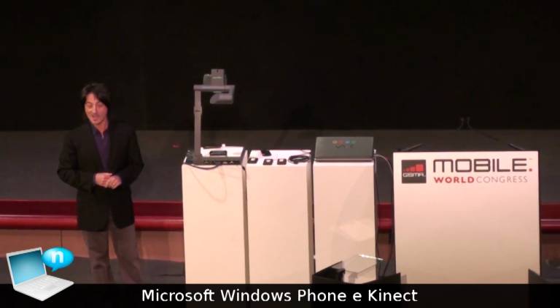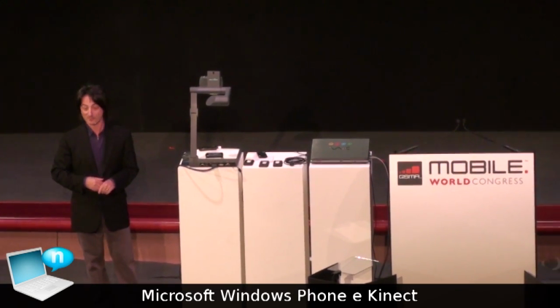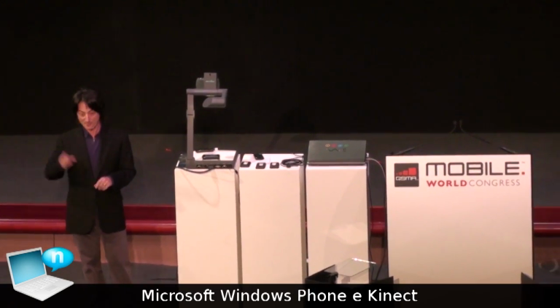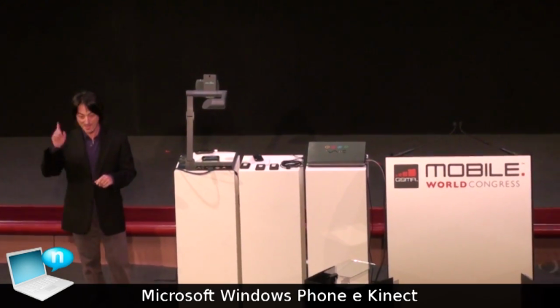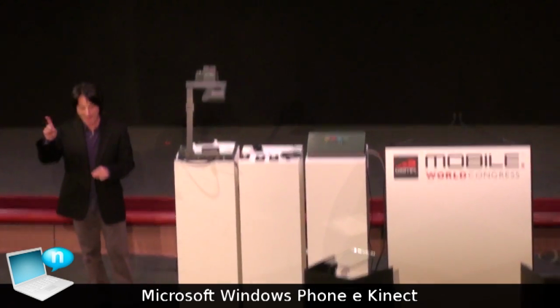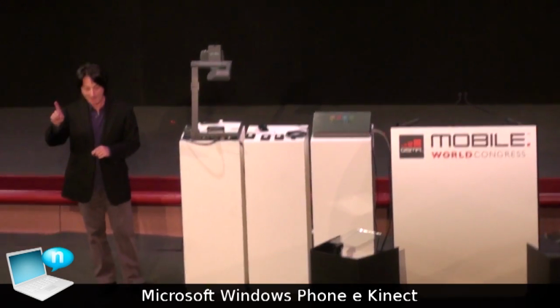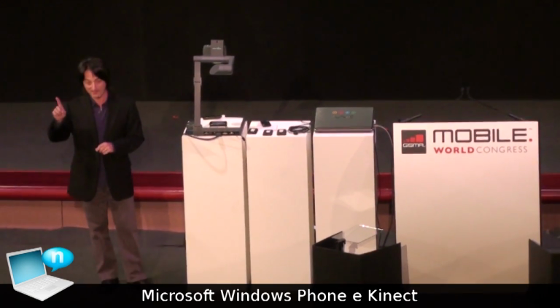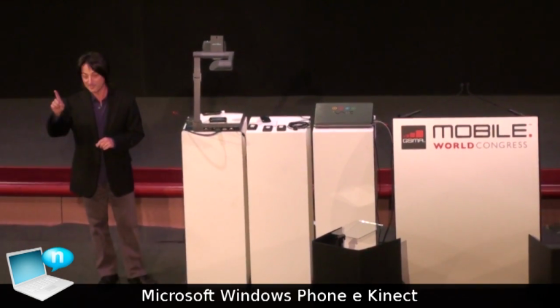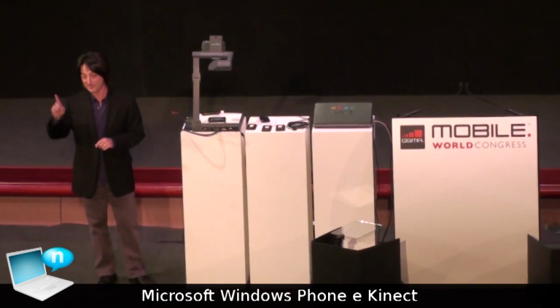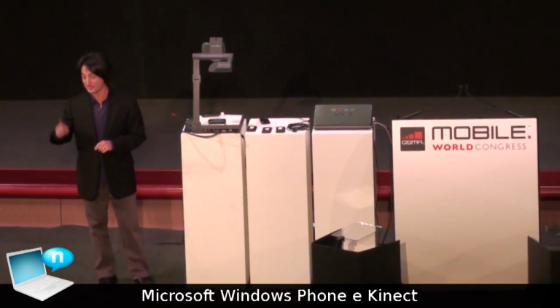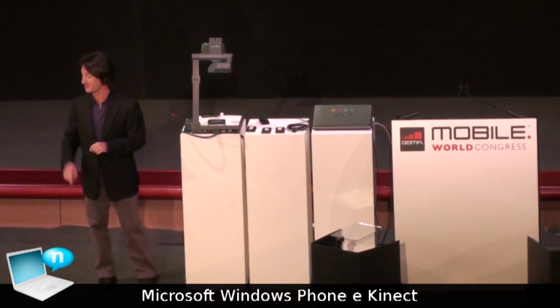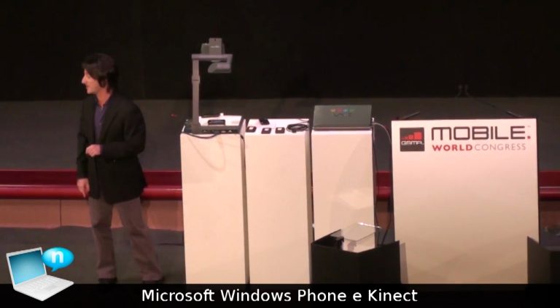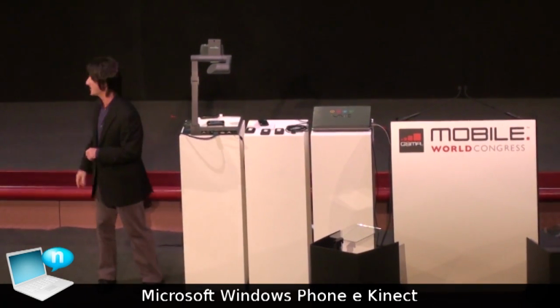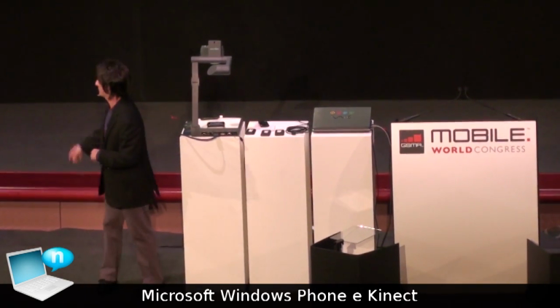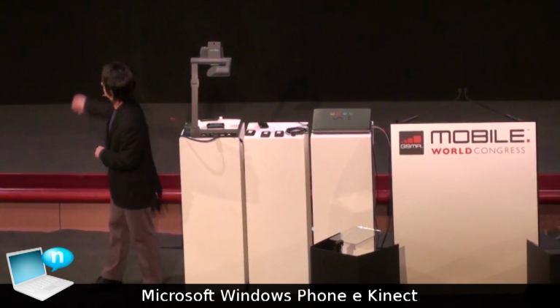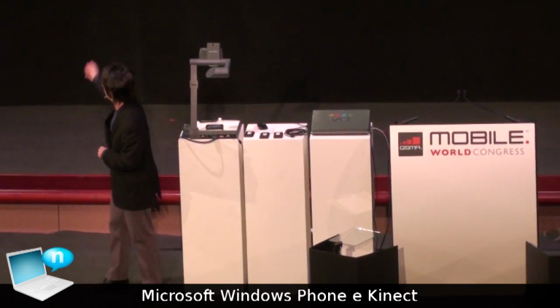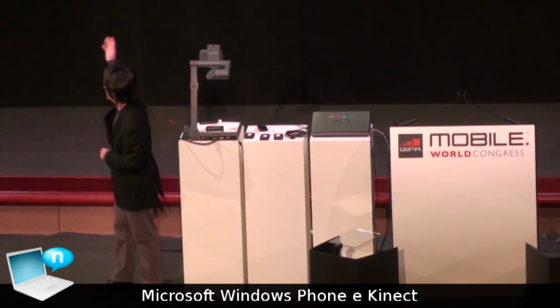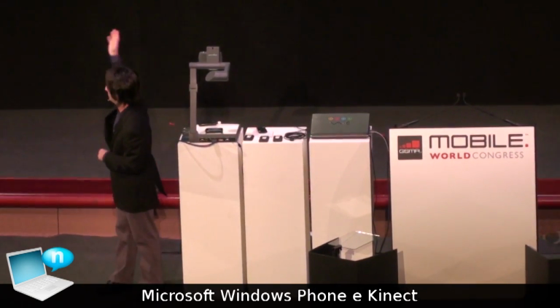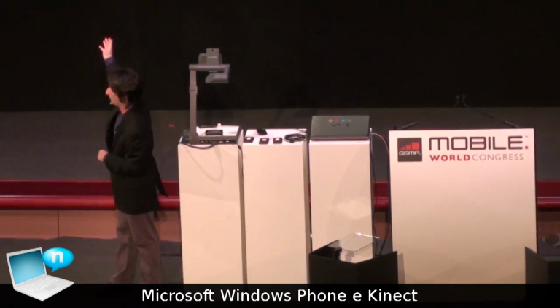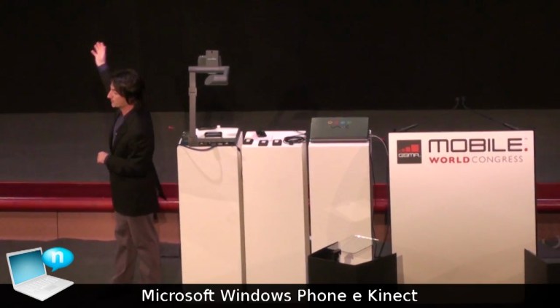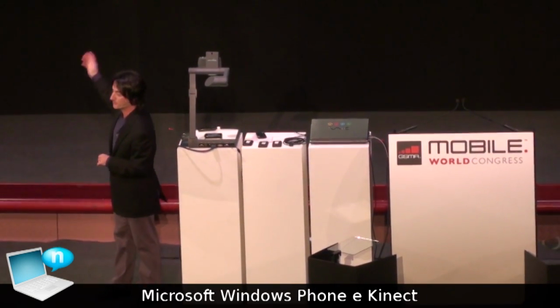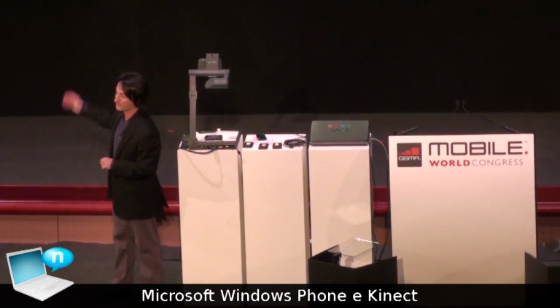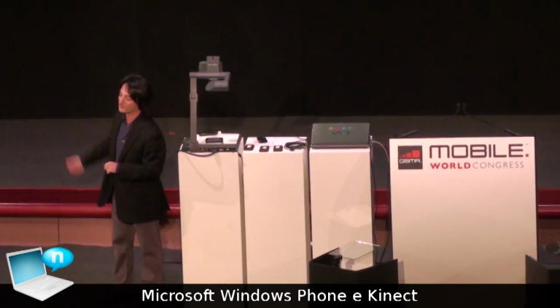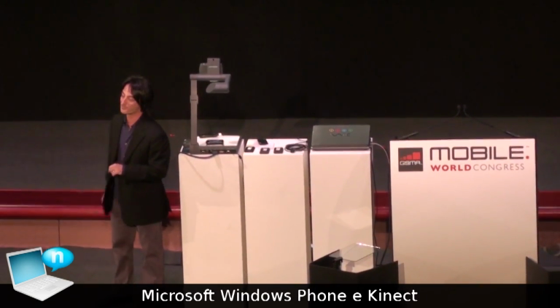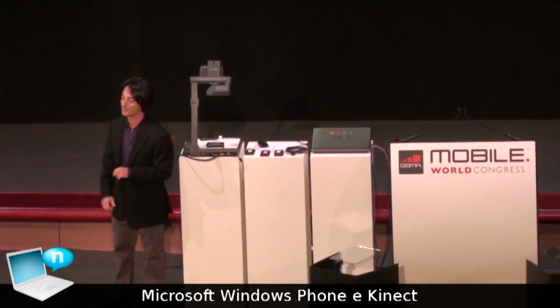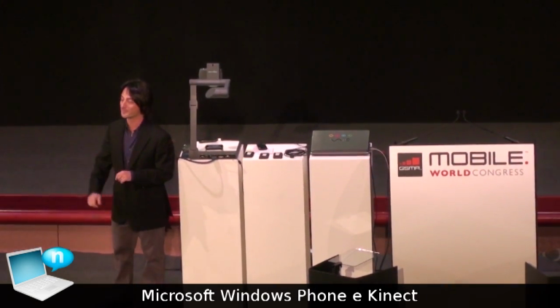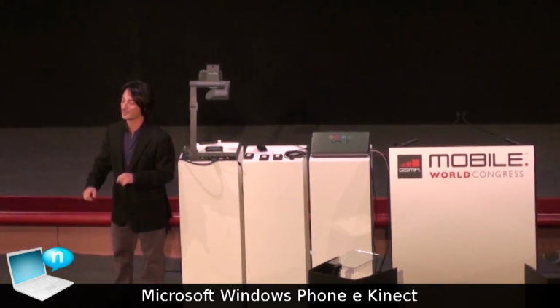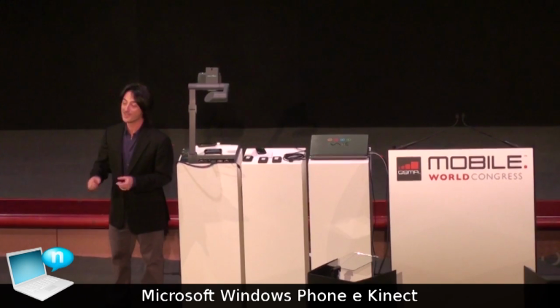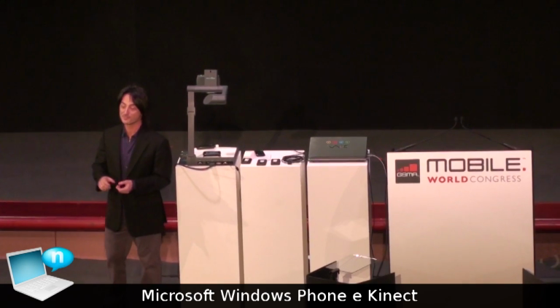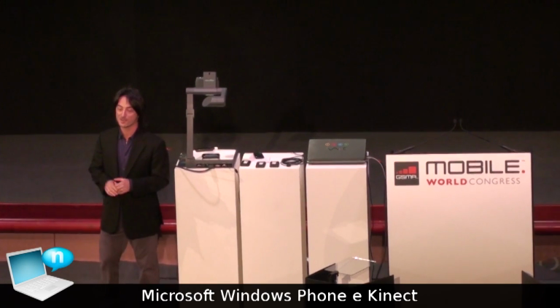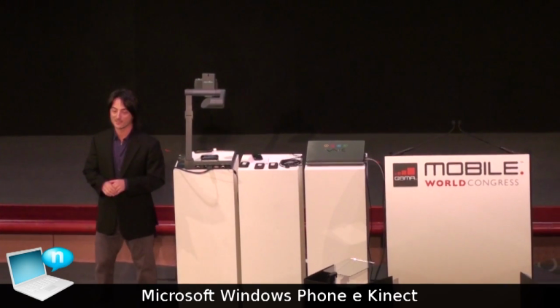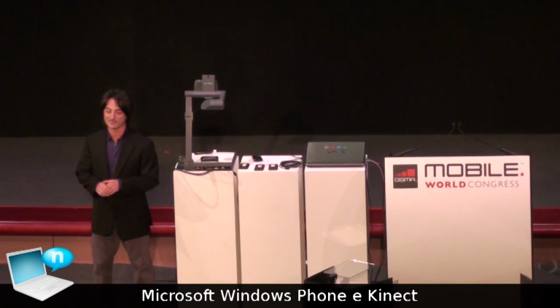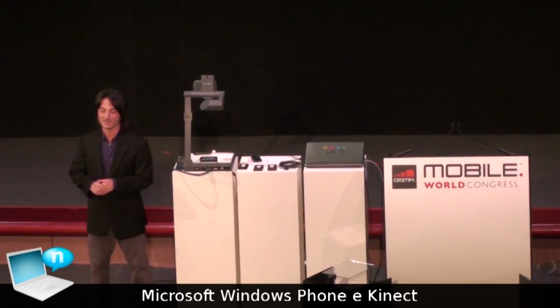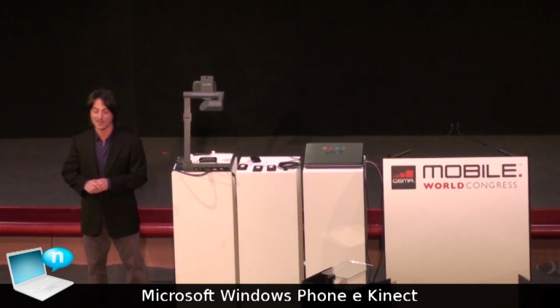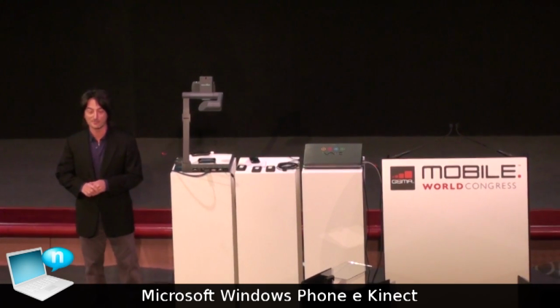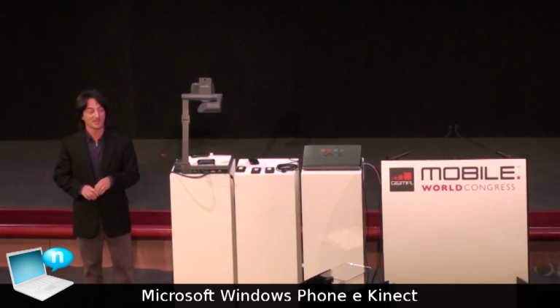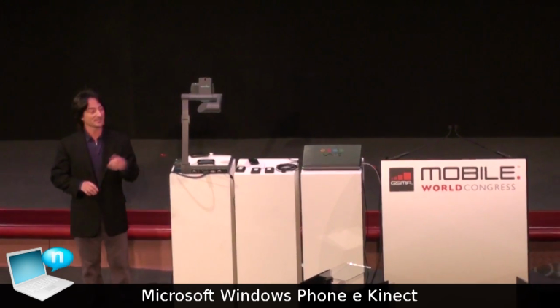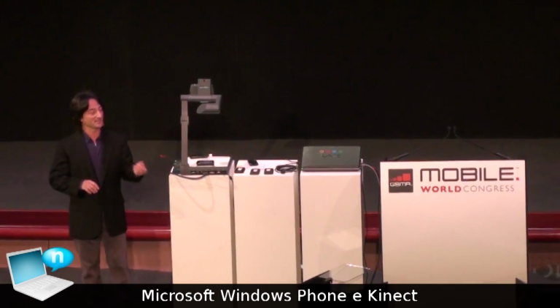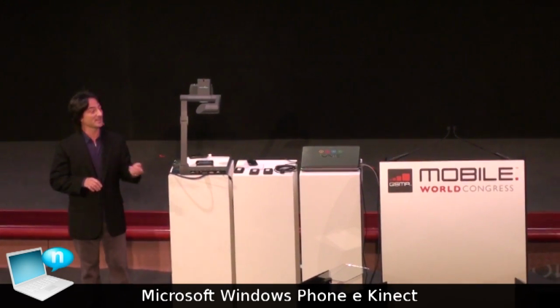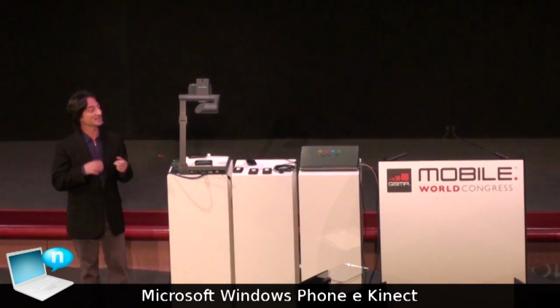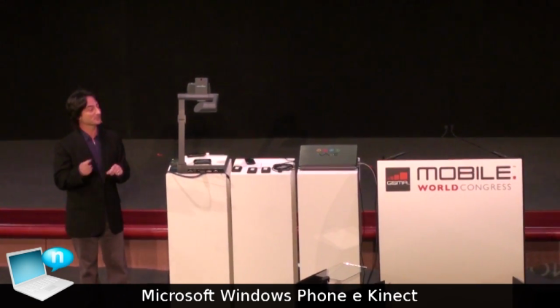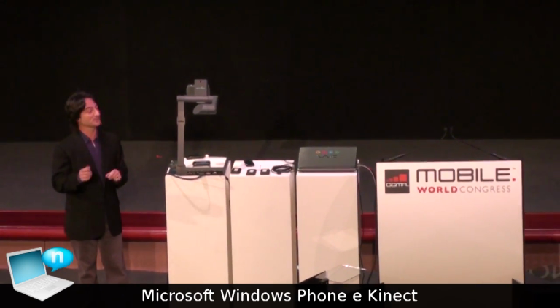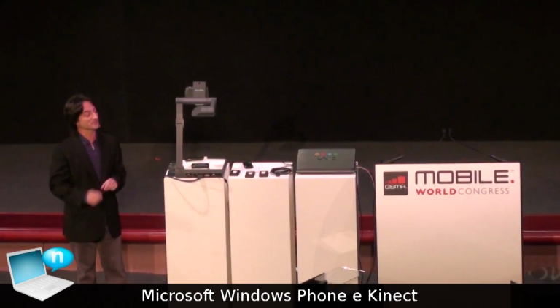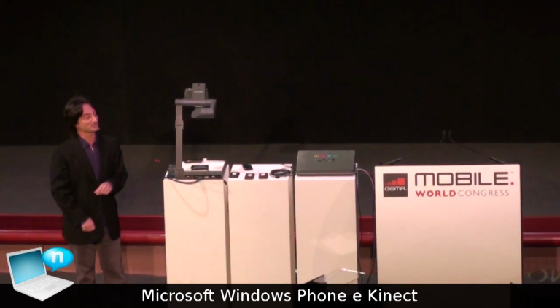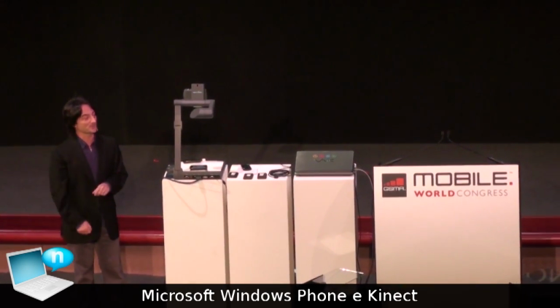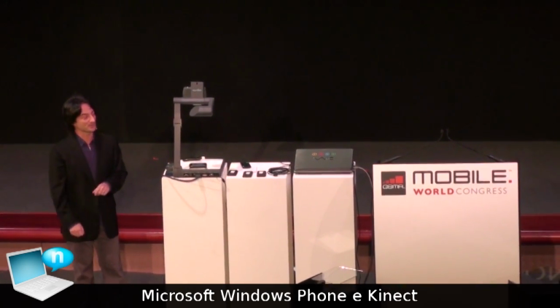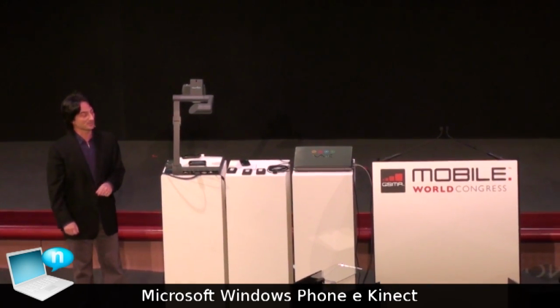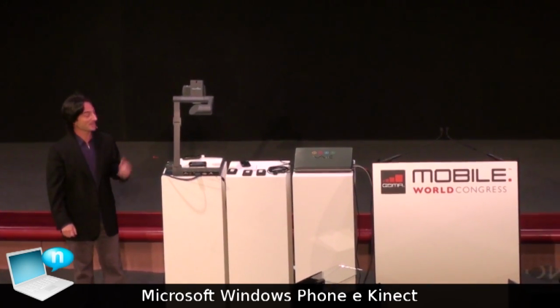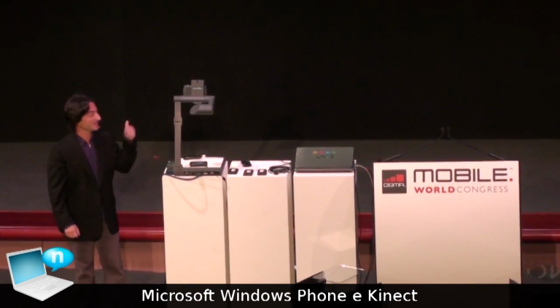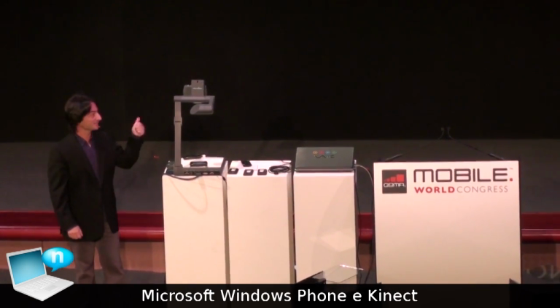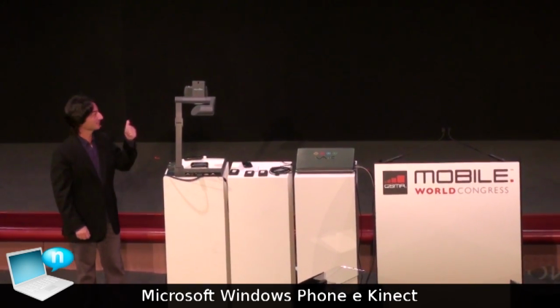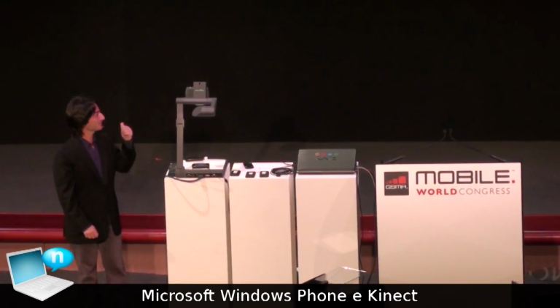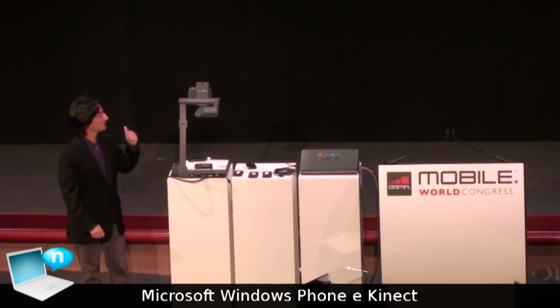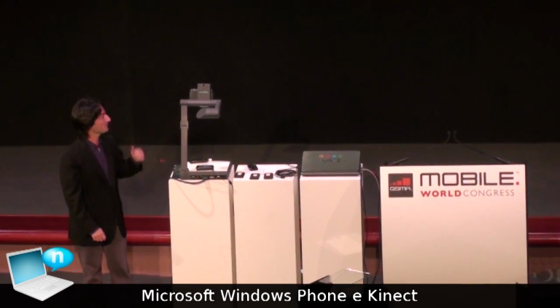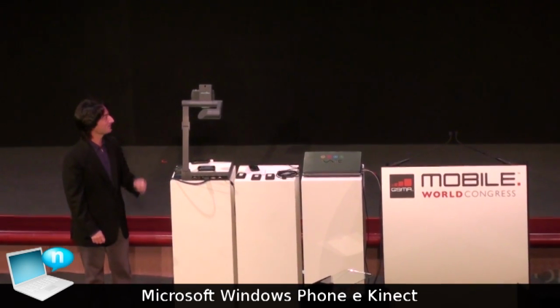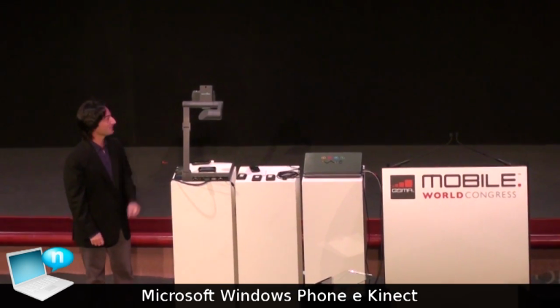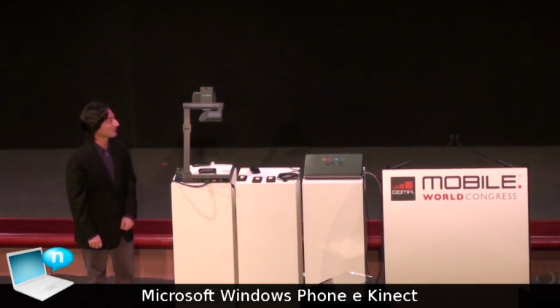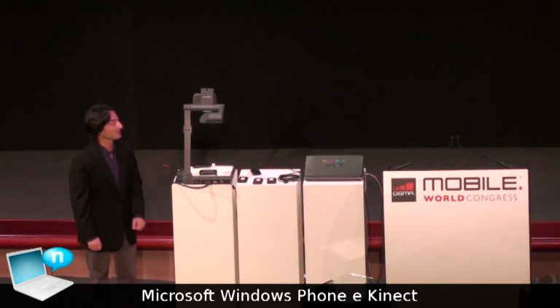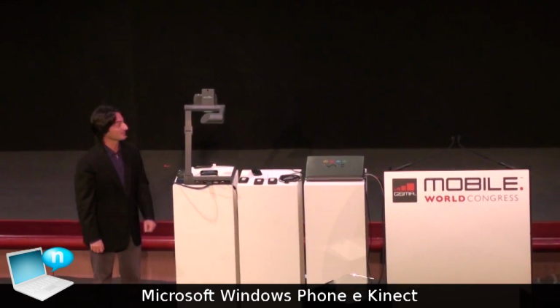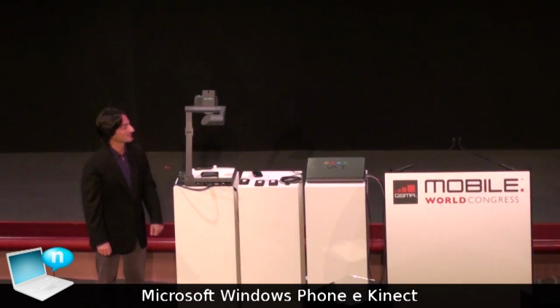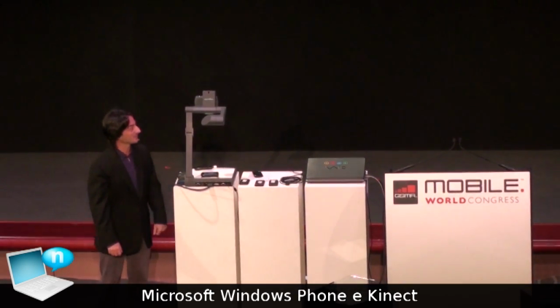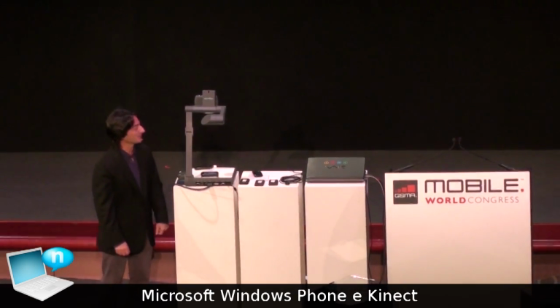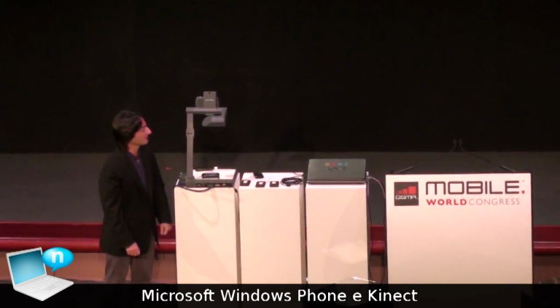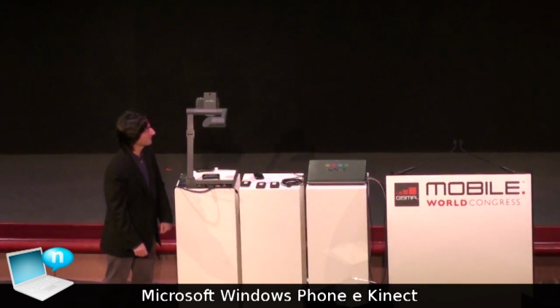And with that, I'm going to leave the stage. Let me introduce you to the Xbox Live Connect Windows Phone companion. Let's run the video. Take a look.